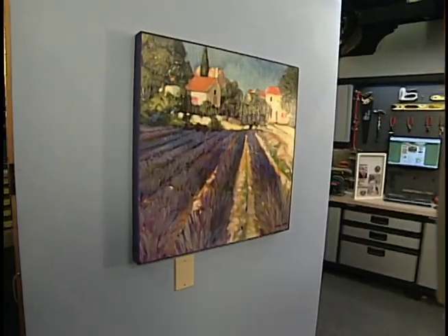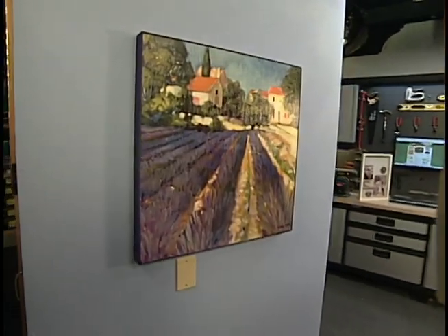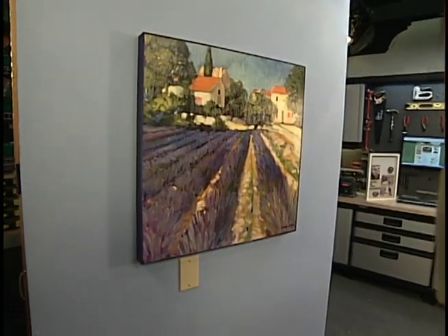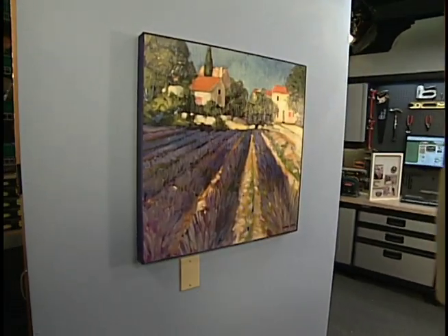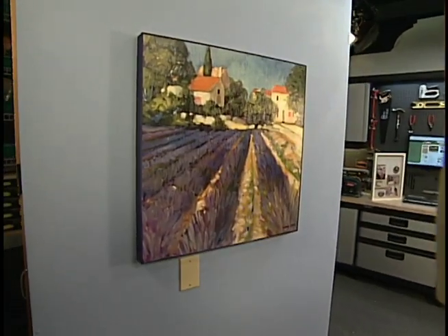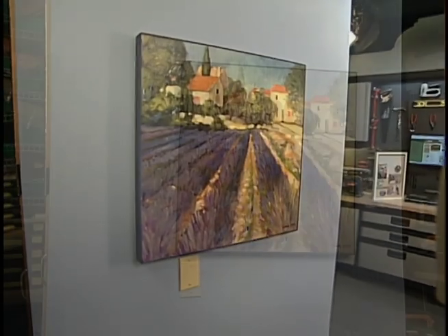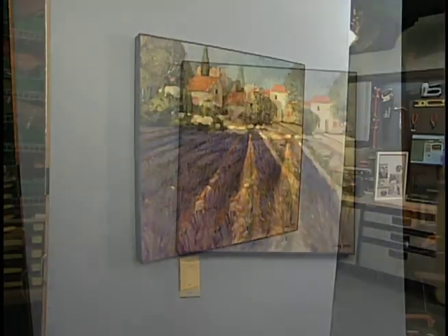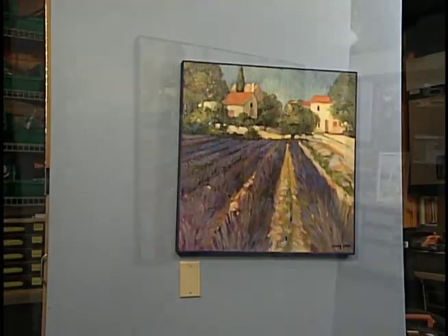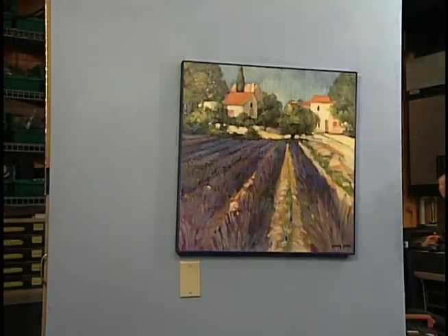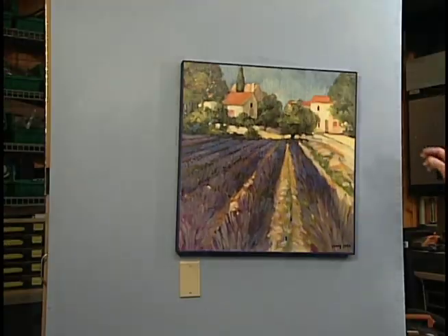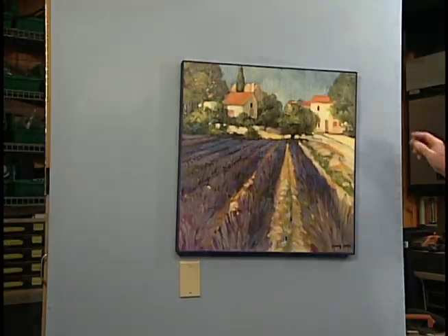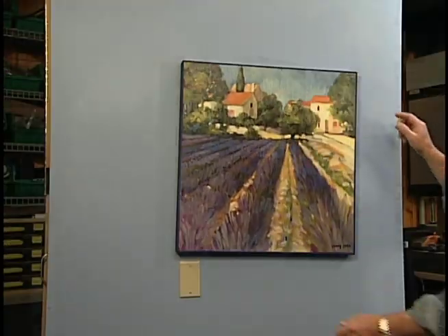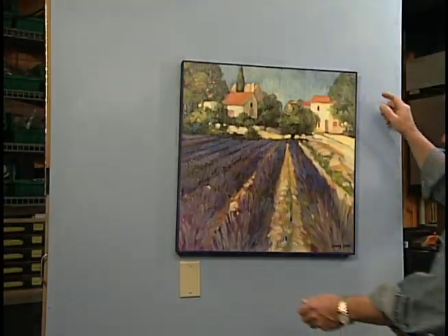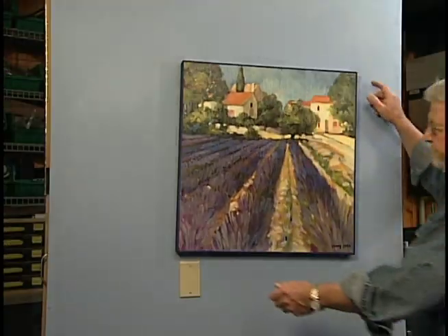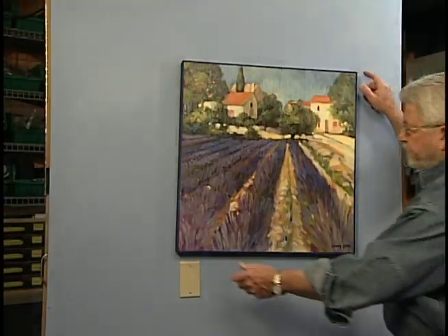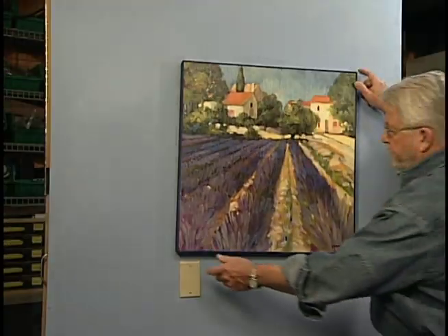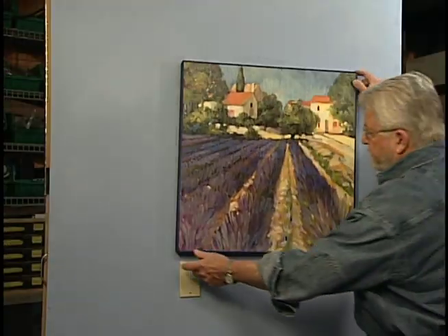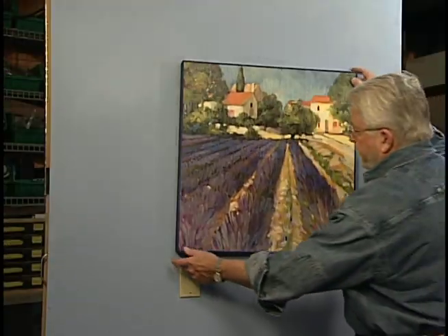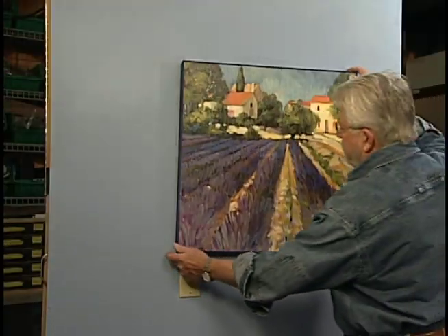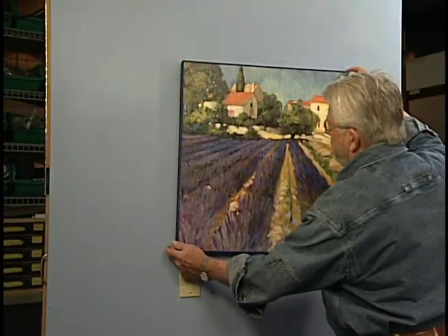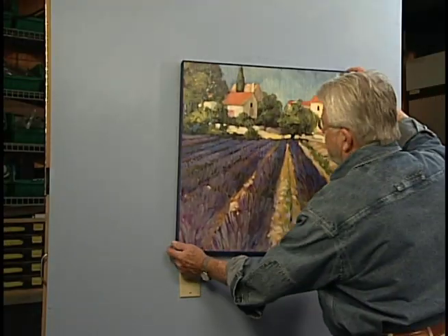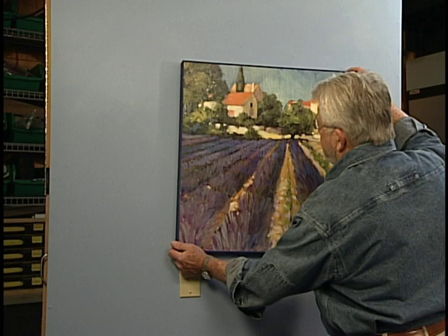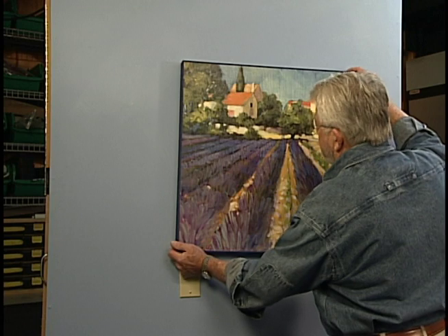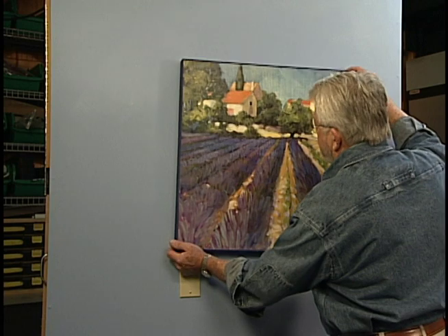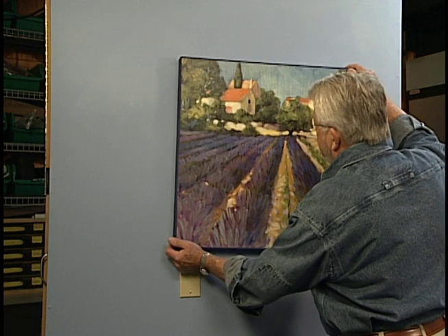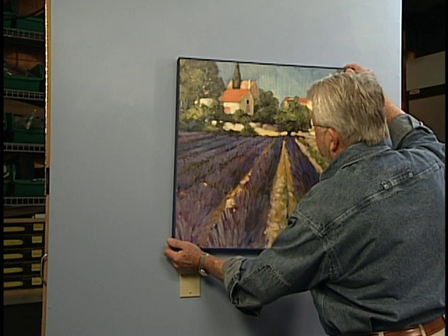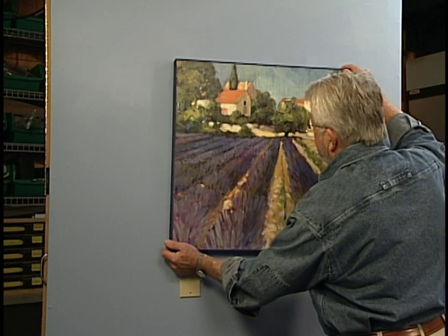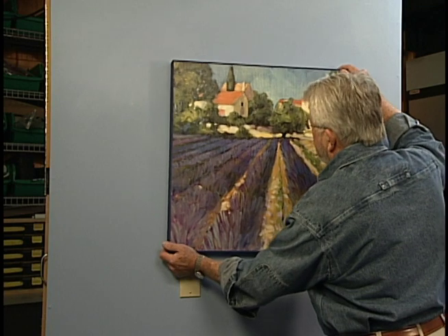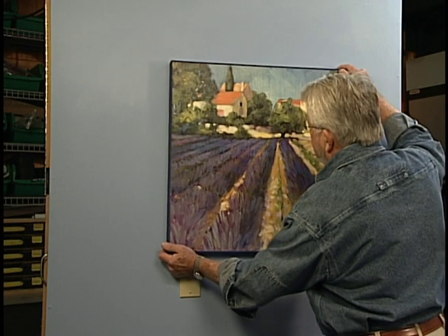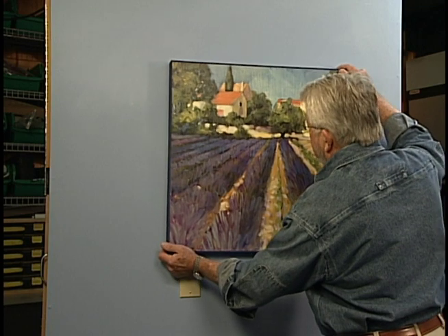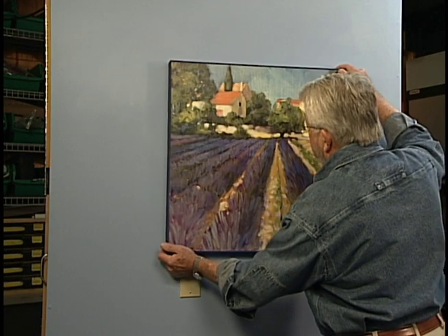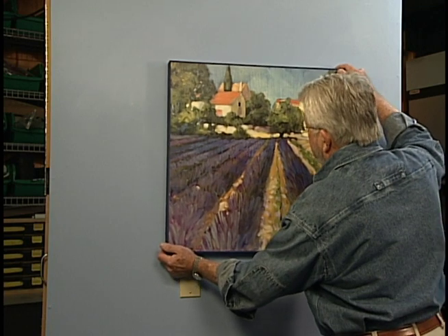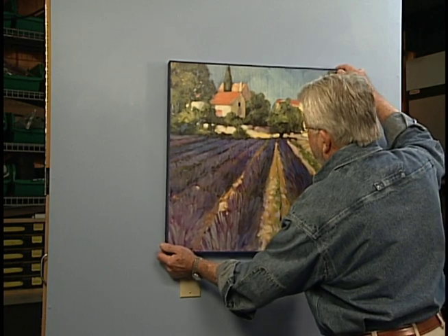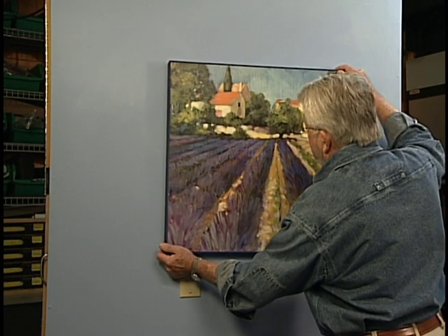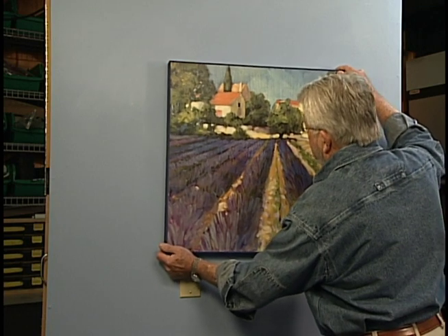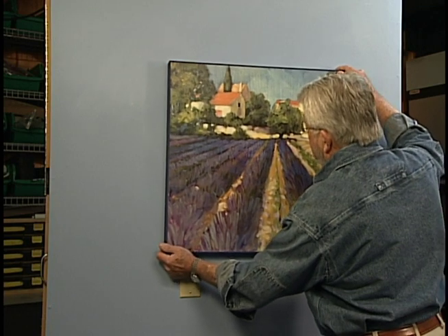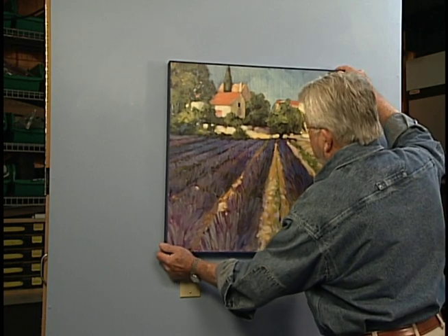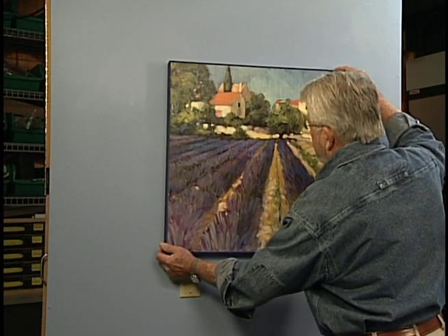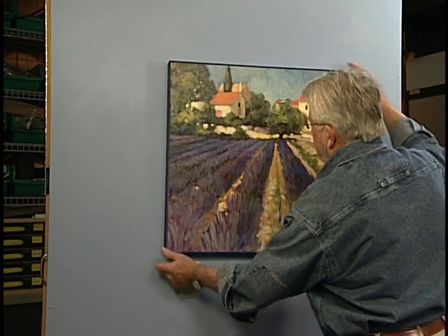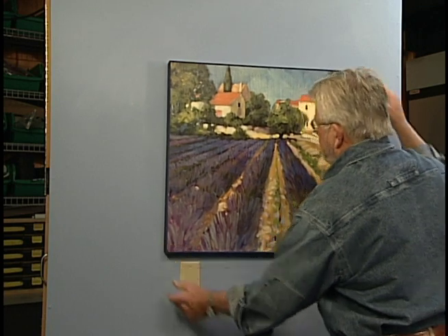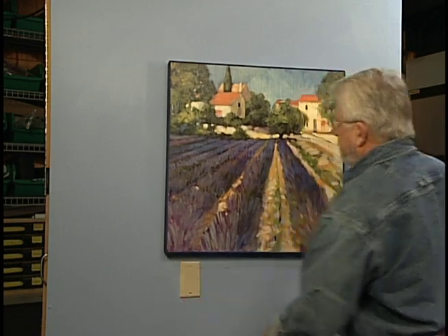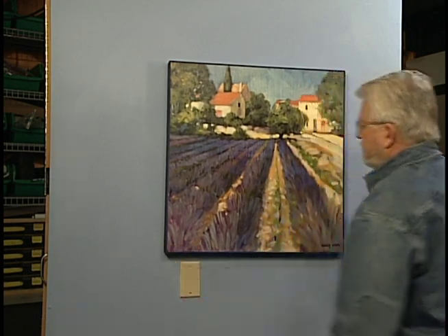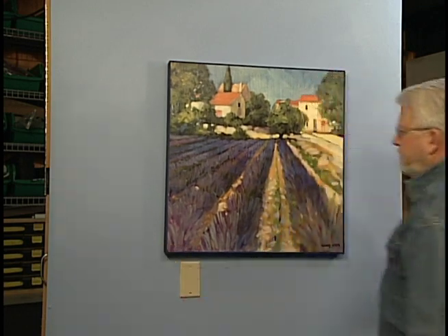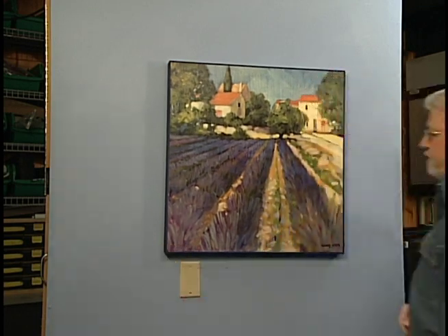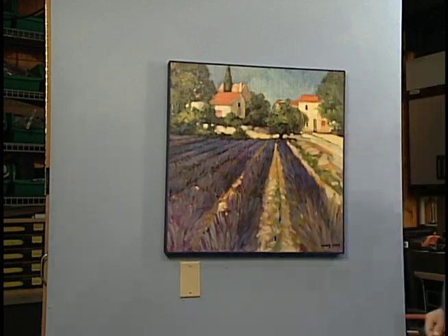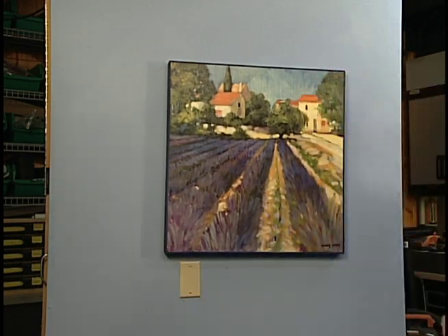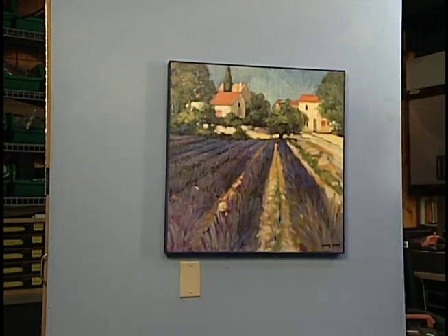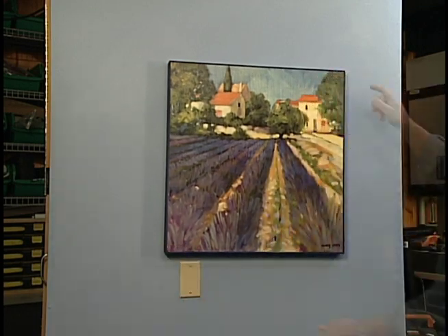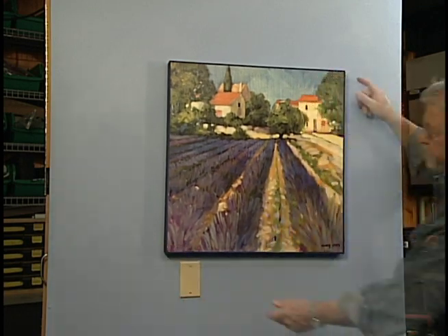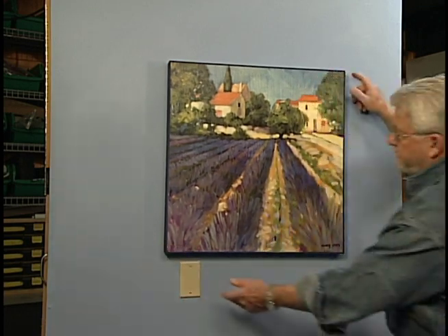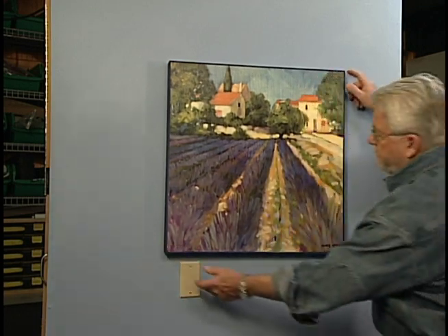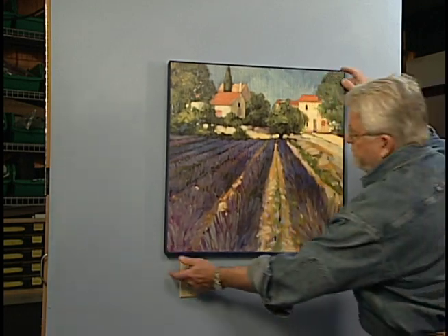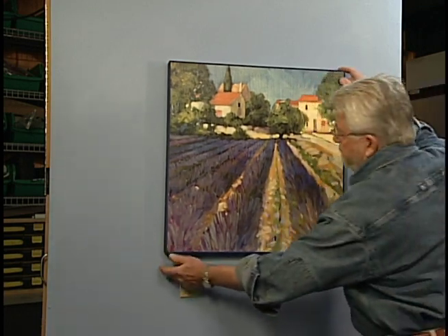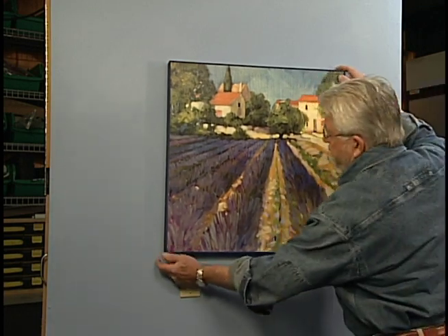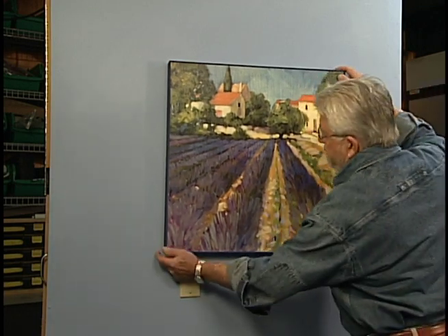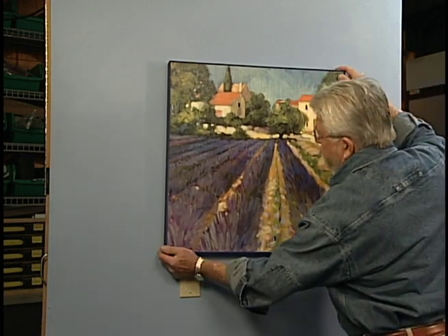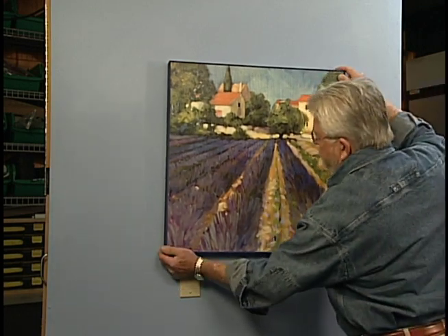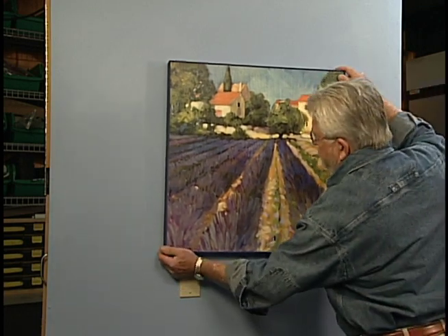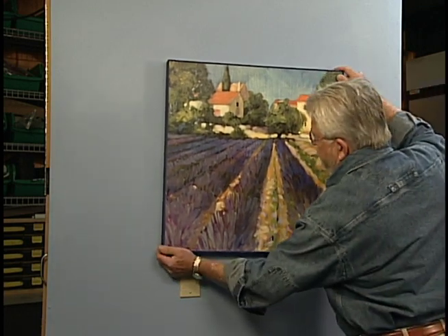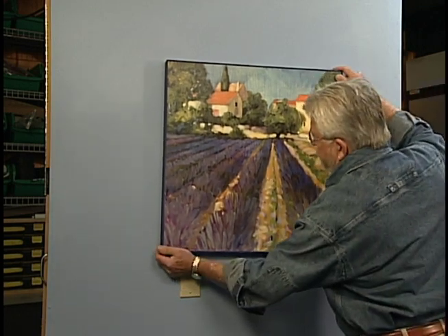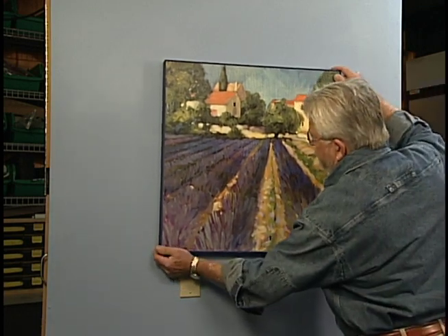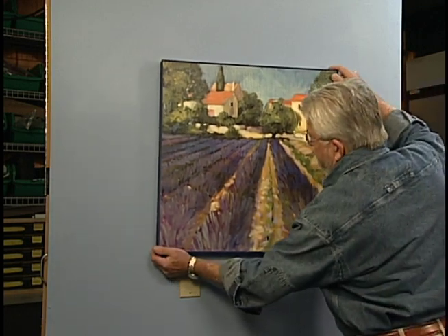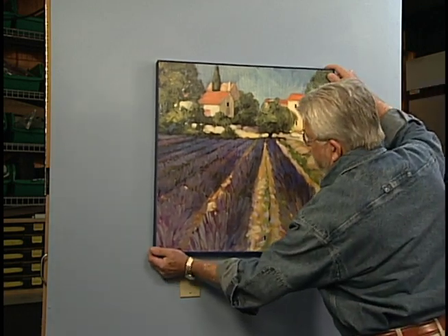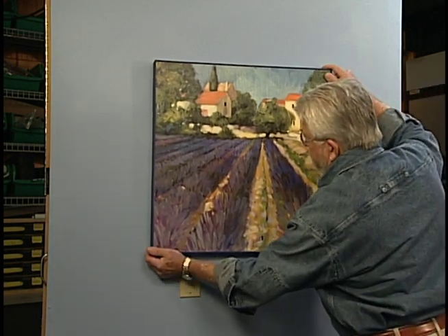A really nice feature of all these systems is that I can slide the artwork left or right until it's exactly where I want it.